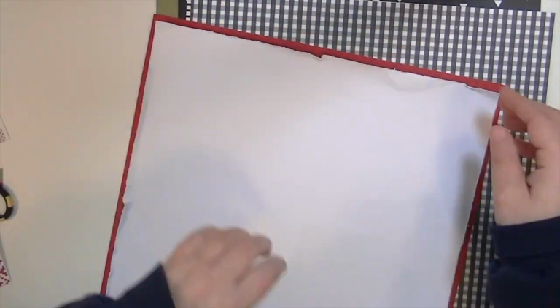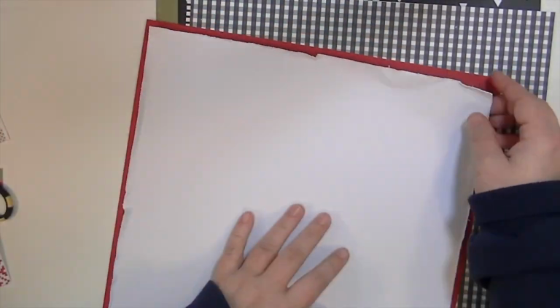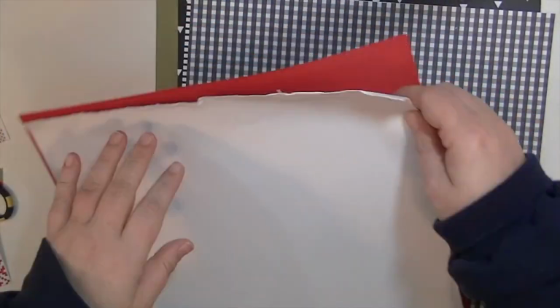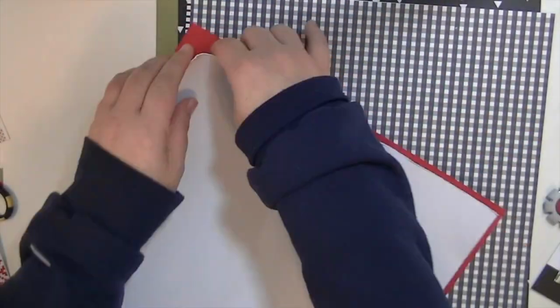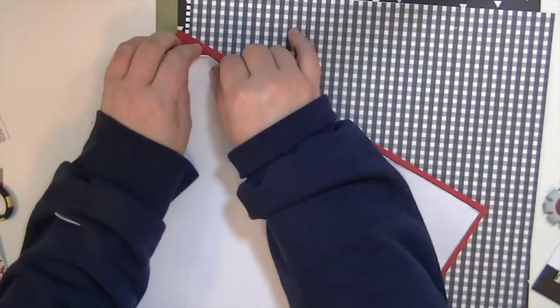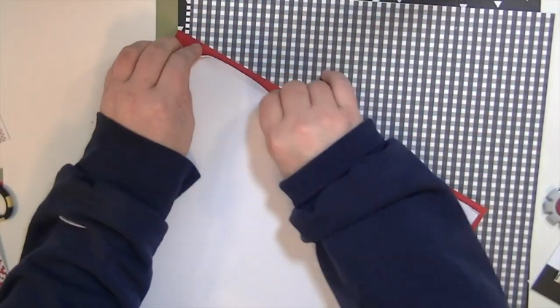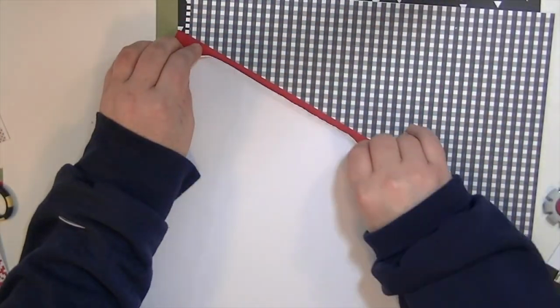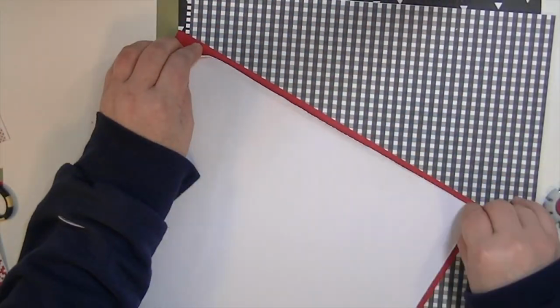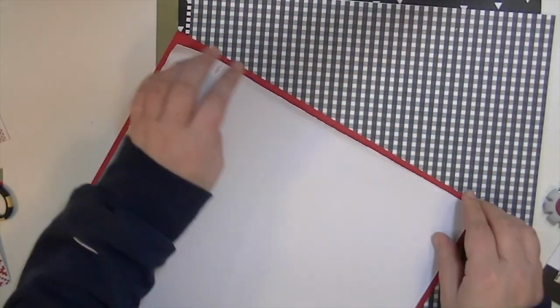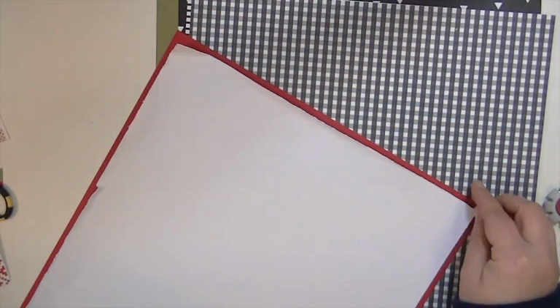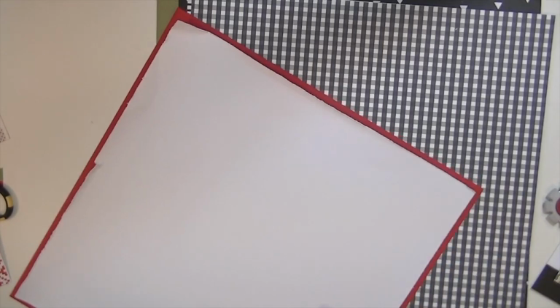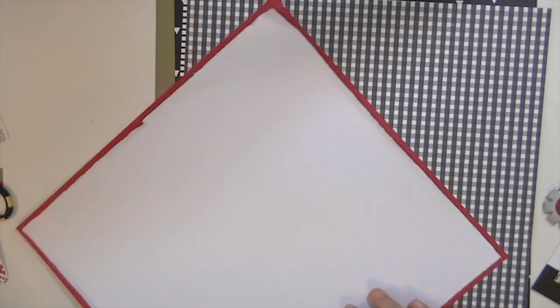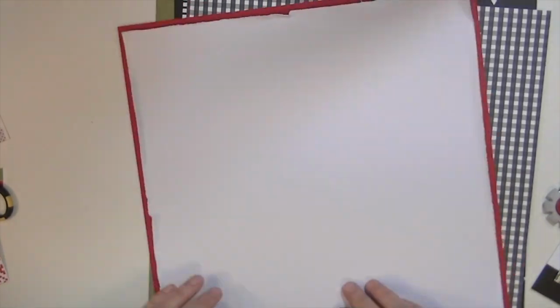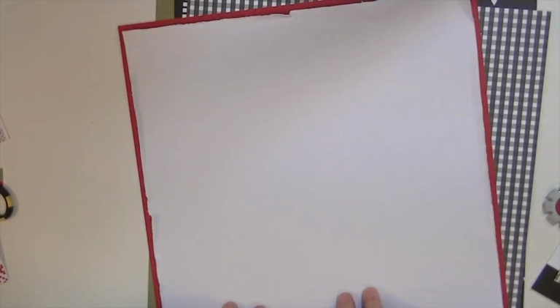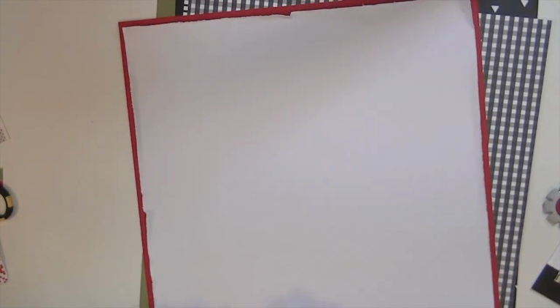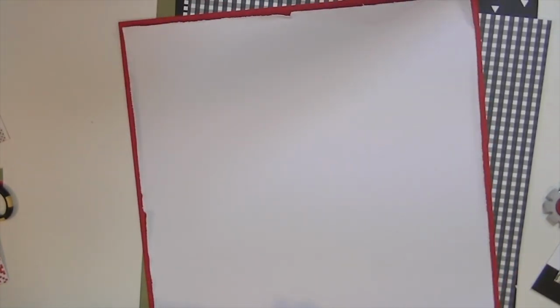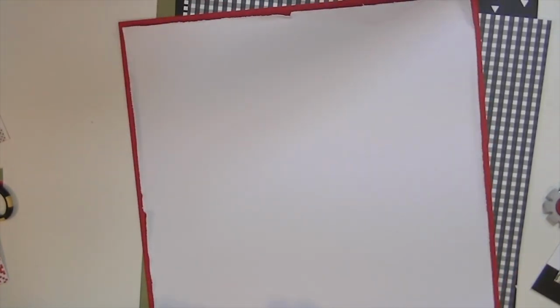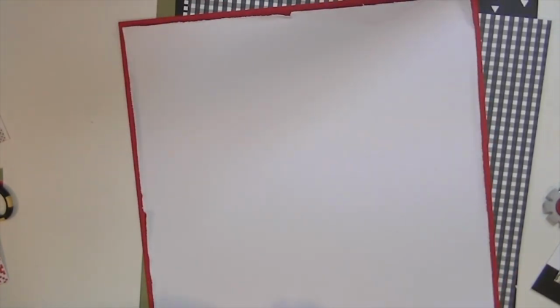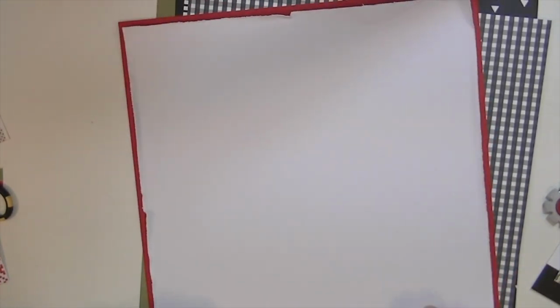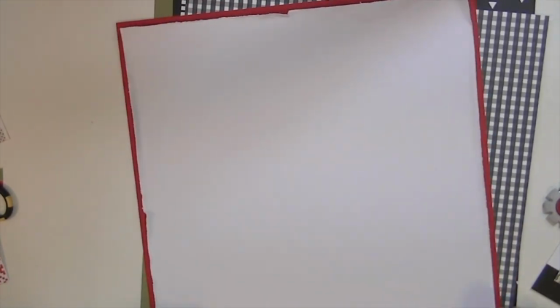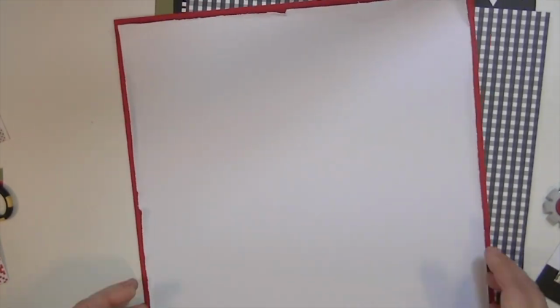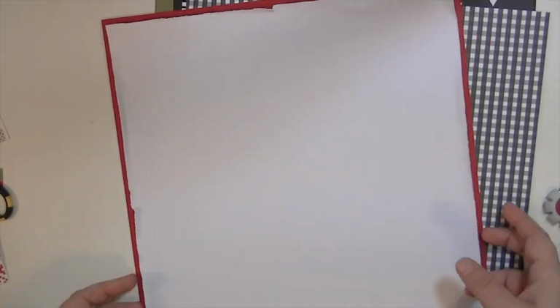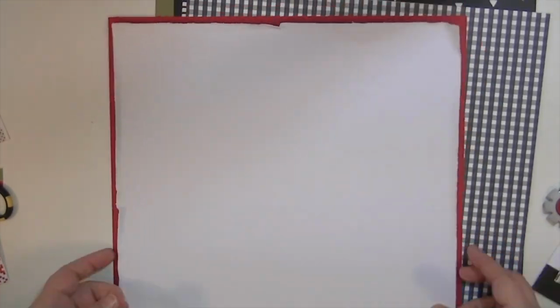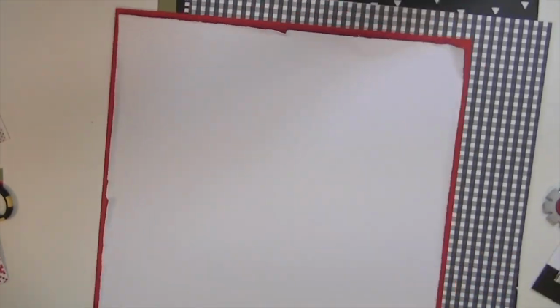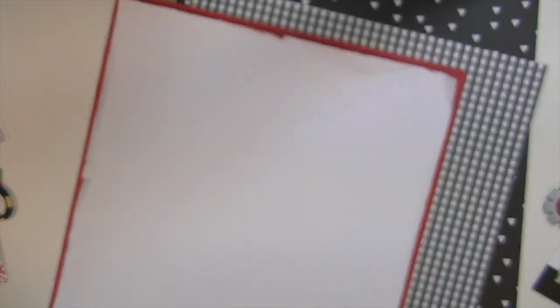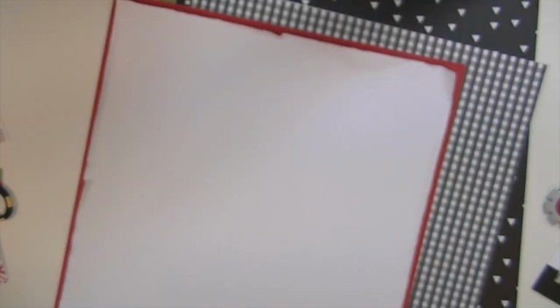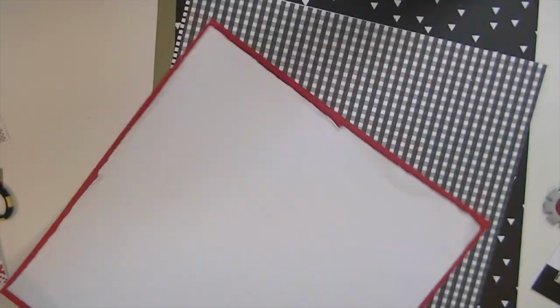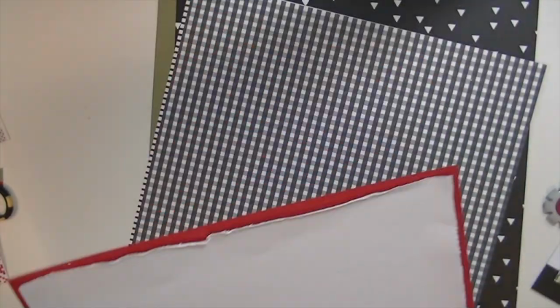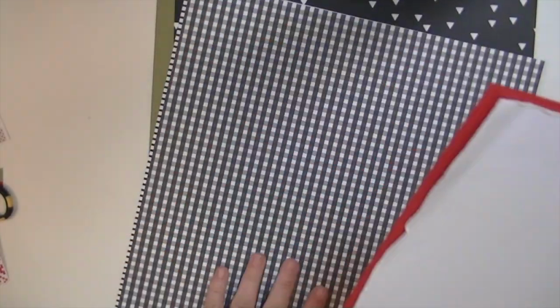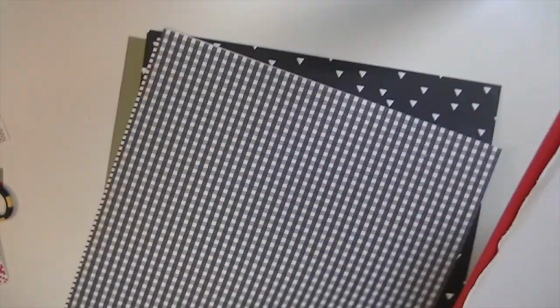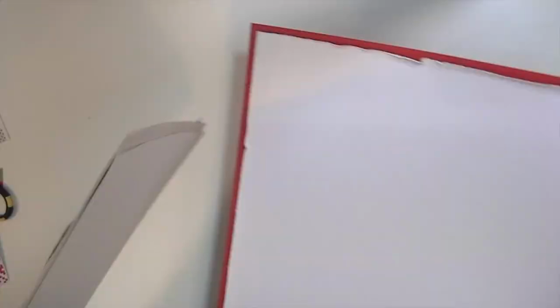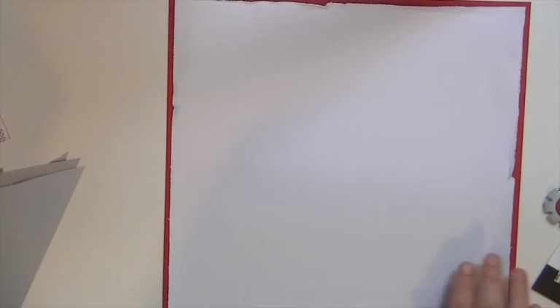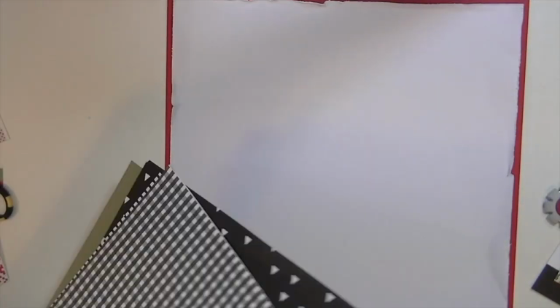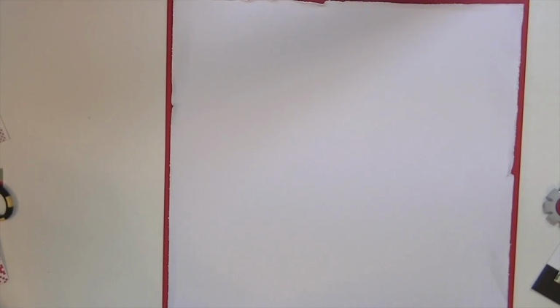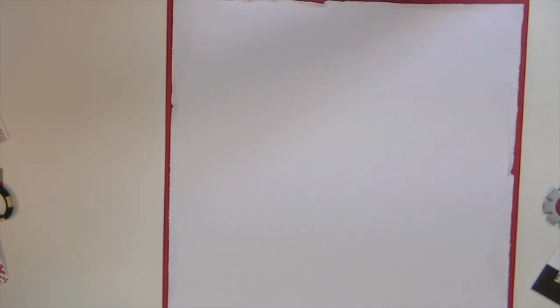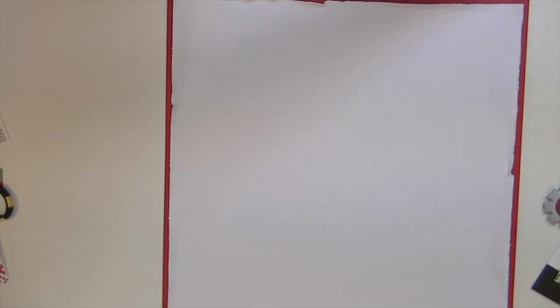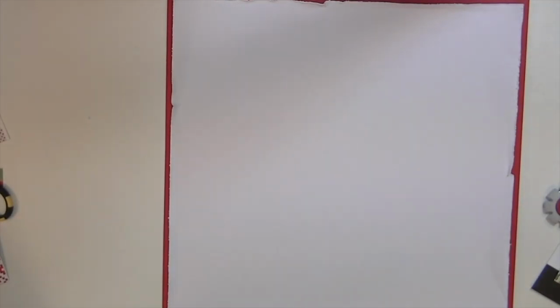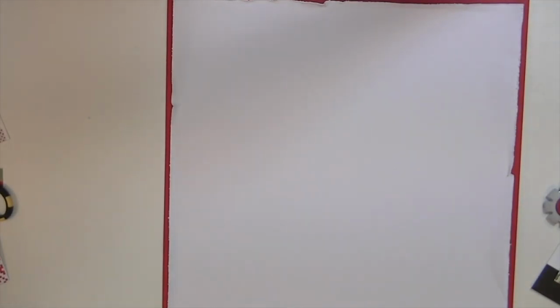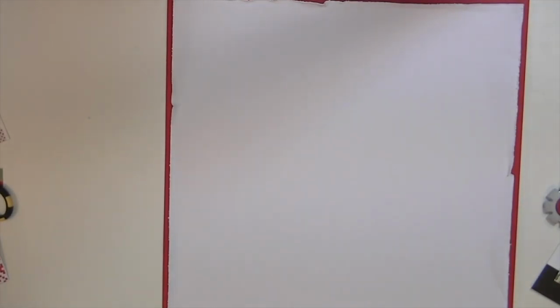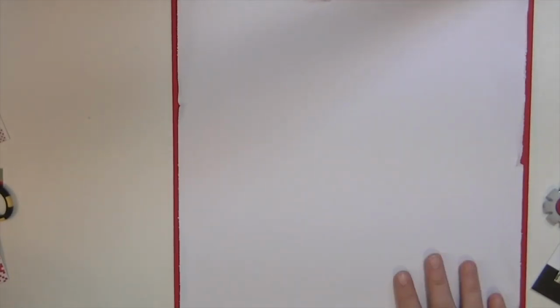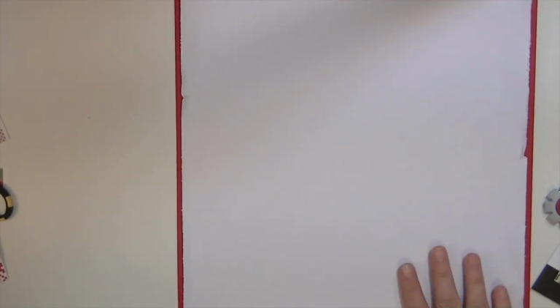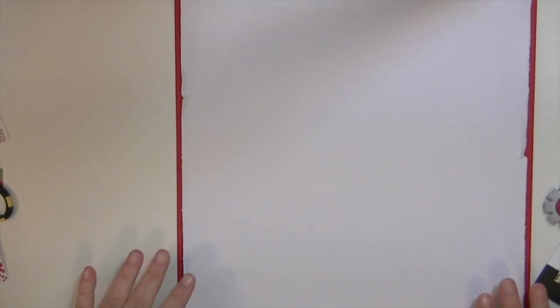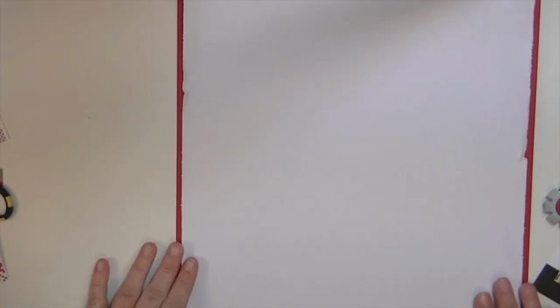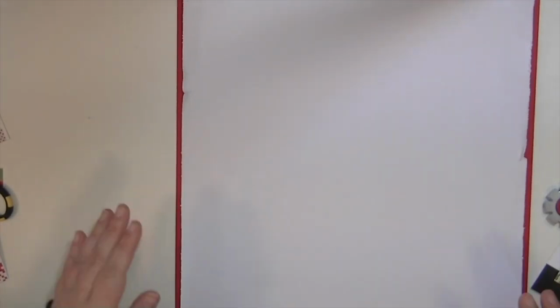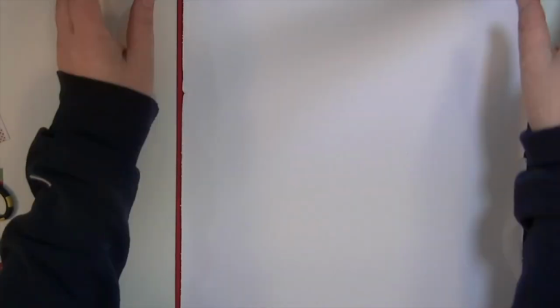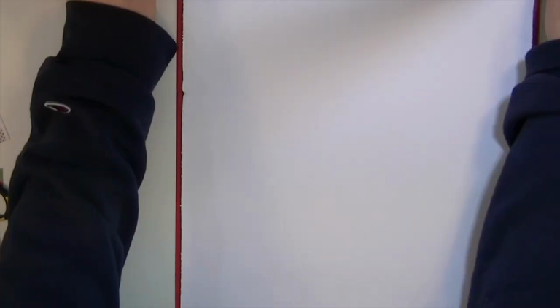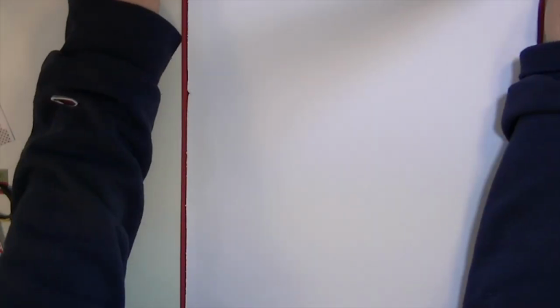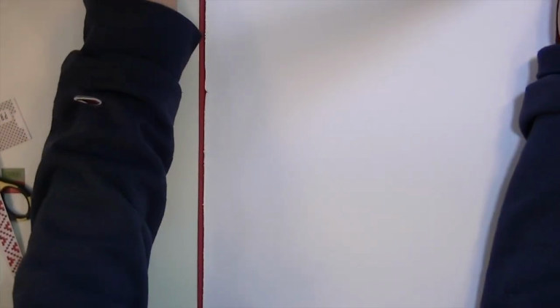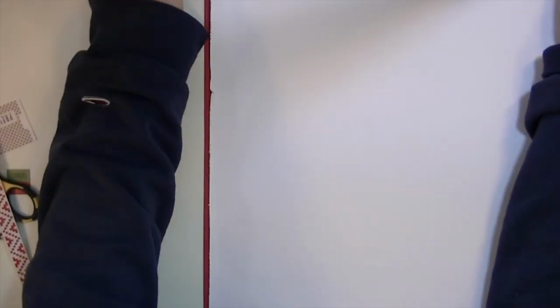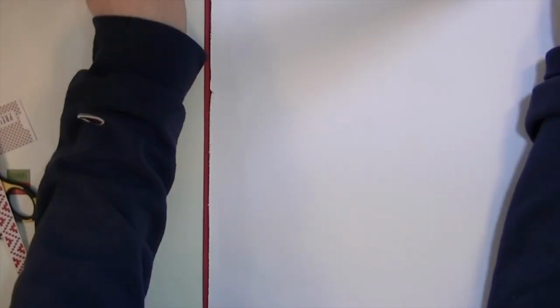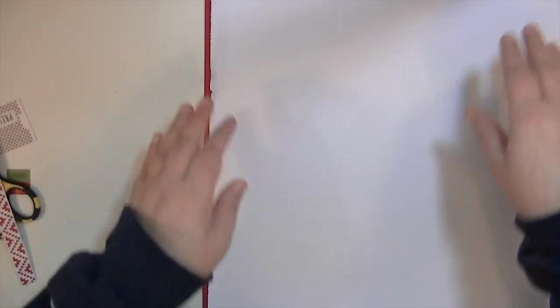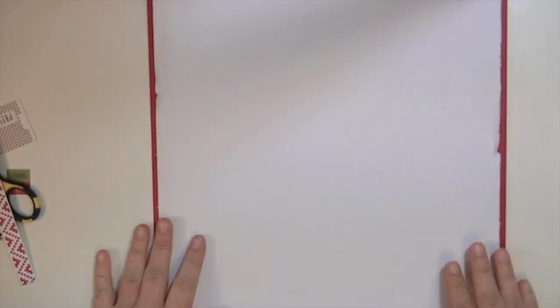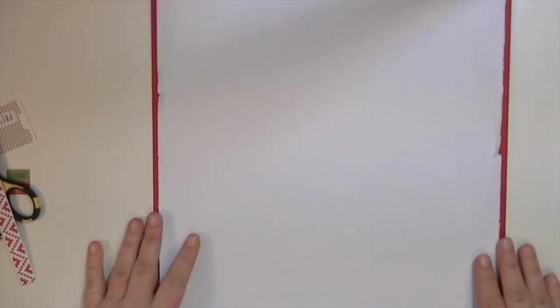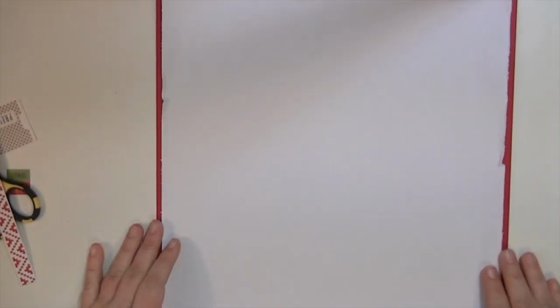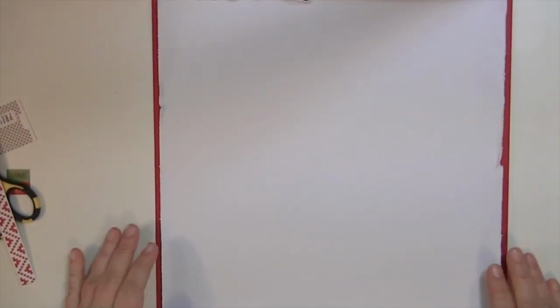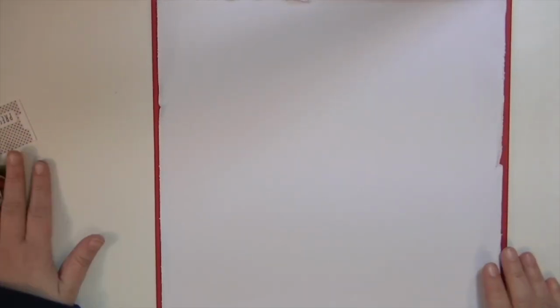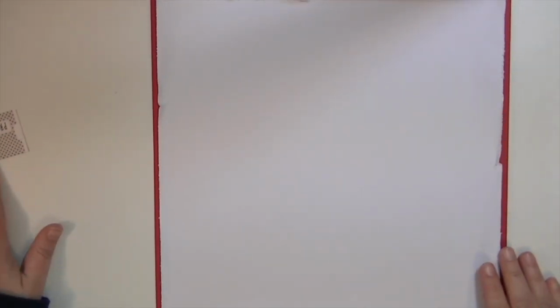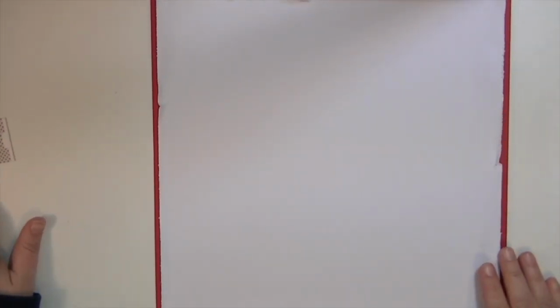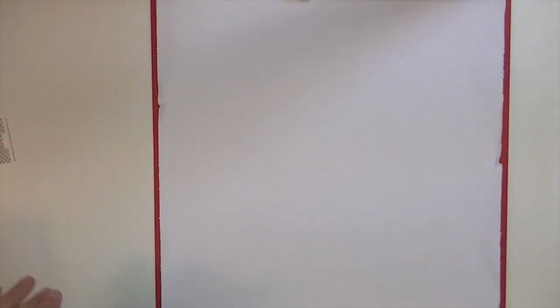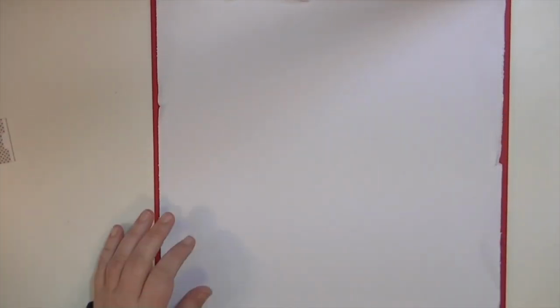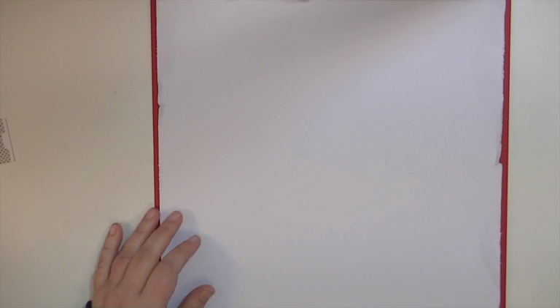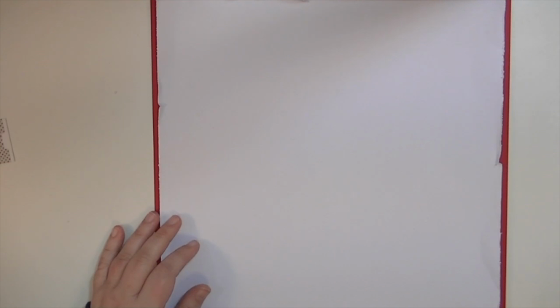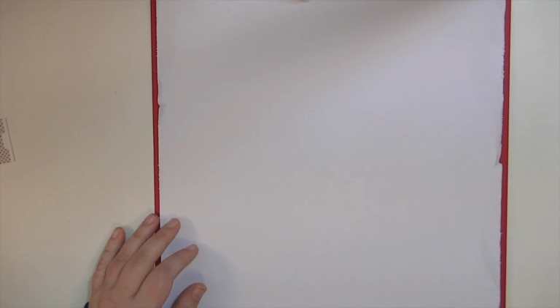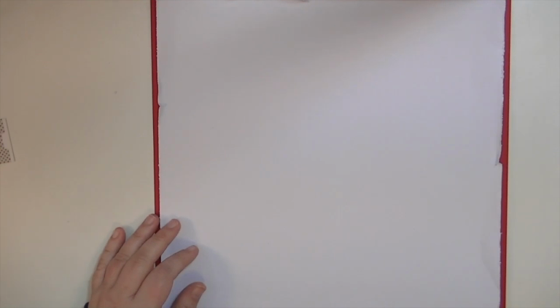Fluff it up a little bit more. So now I am placing my layers of paper.